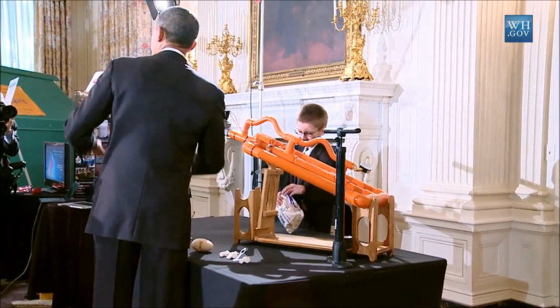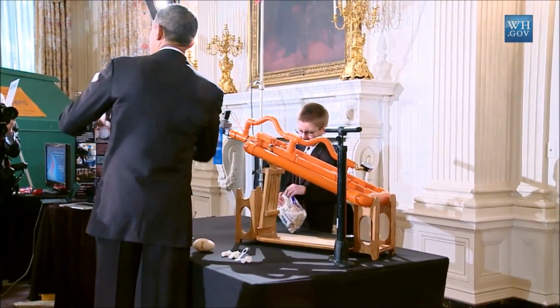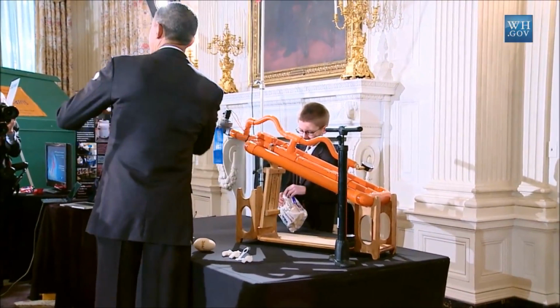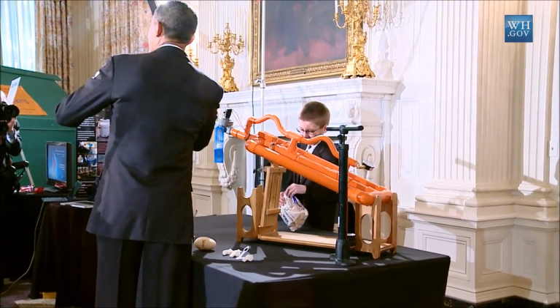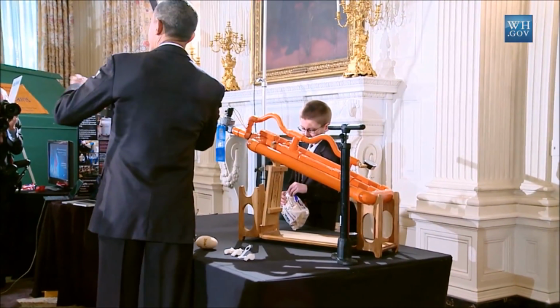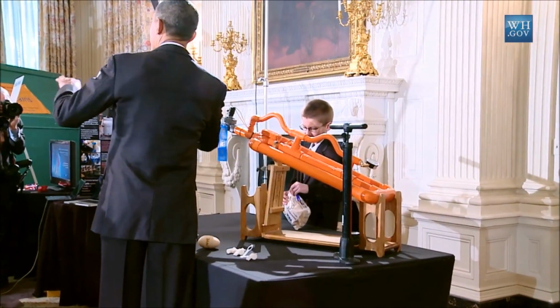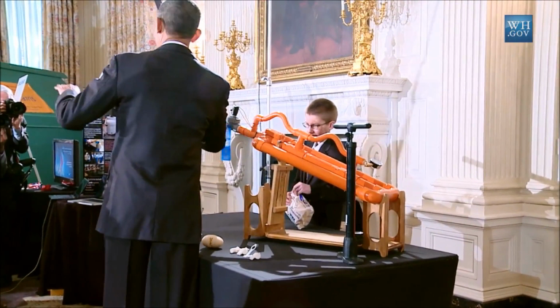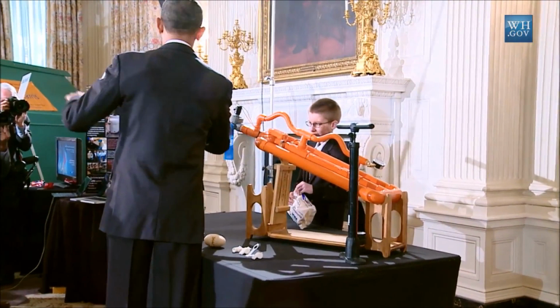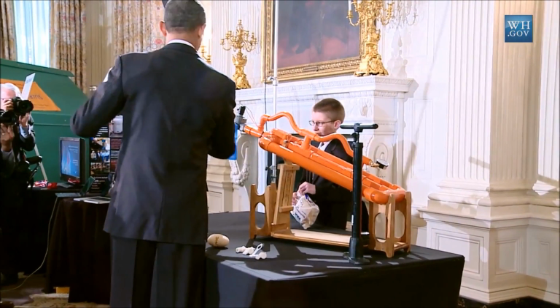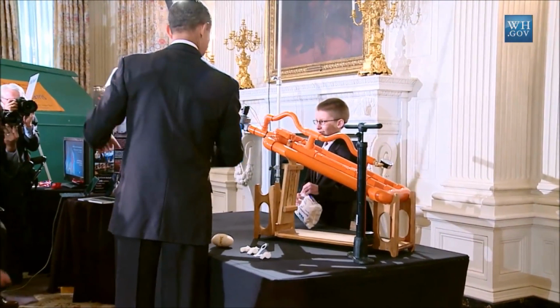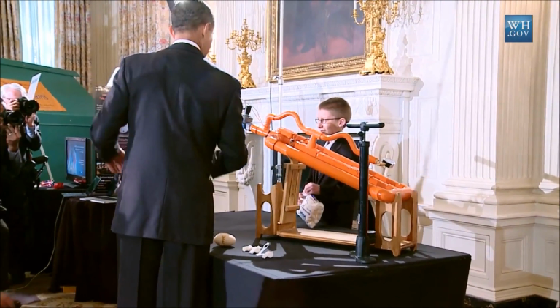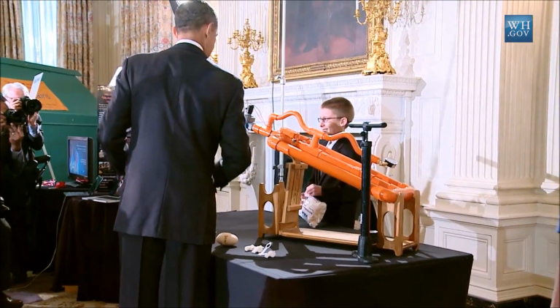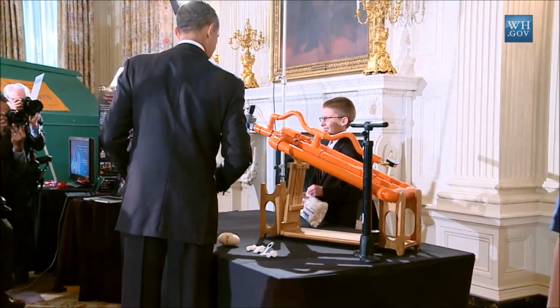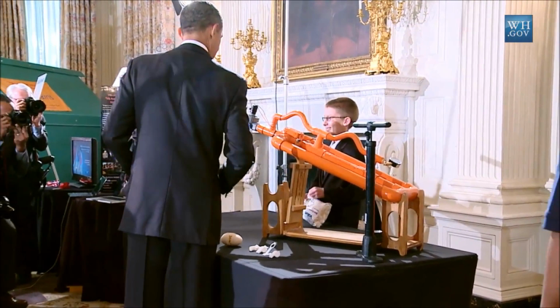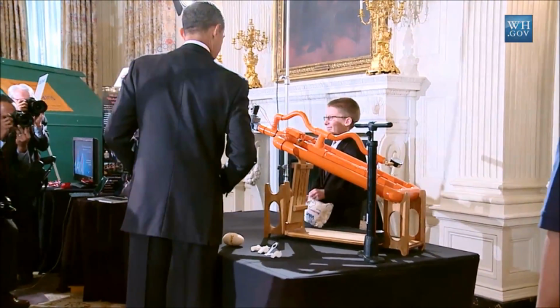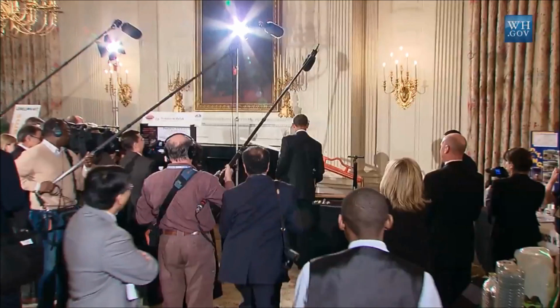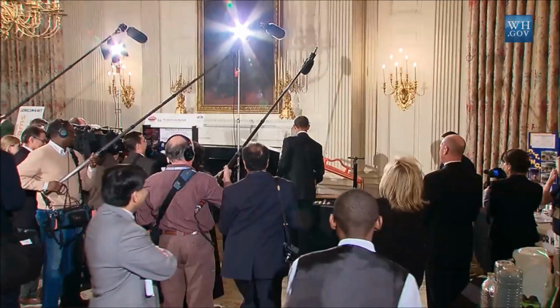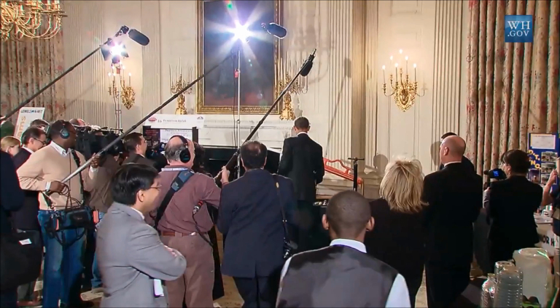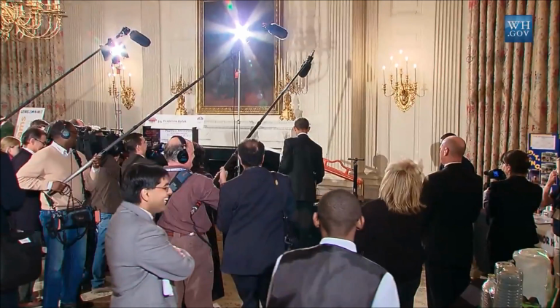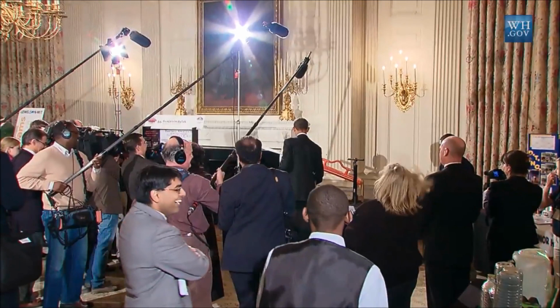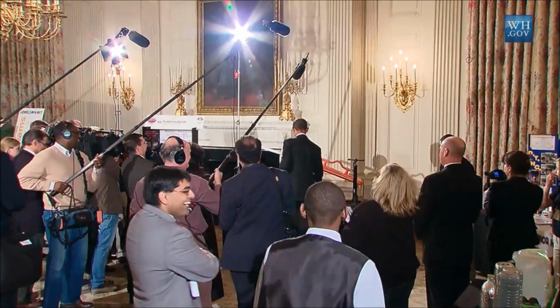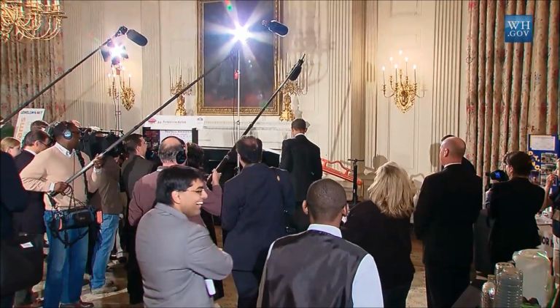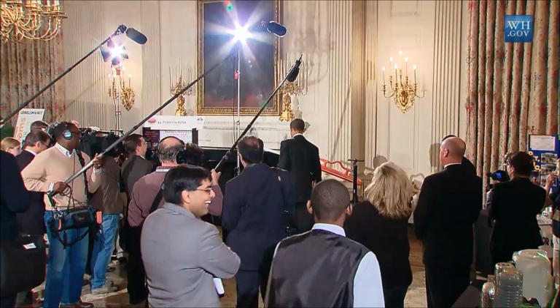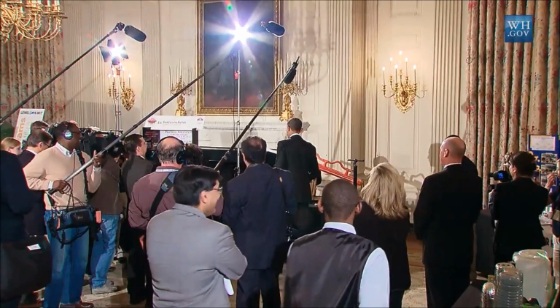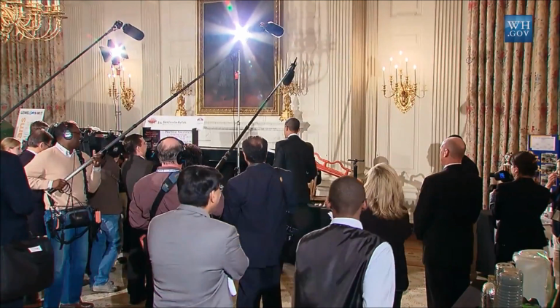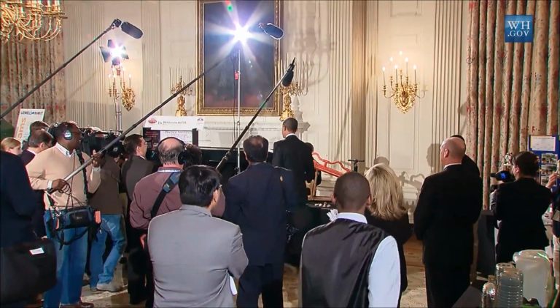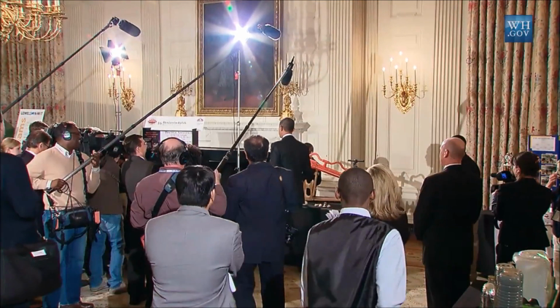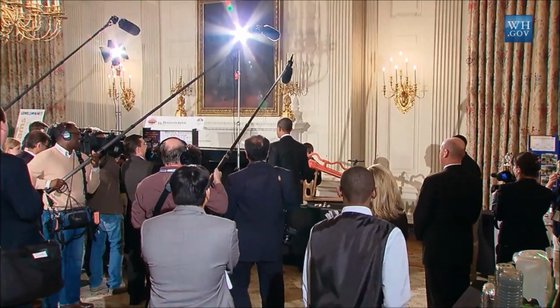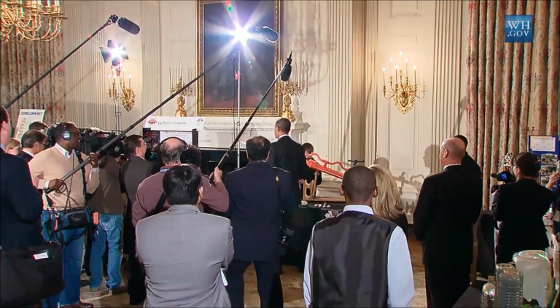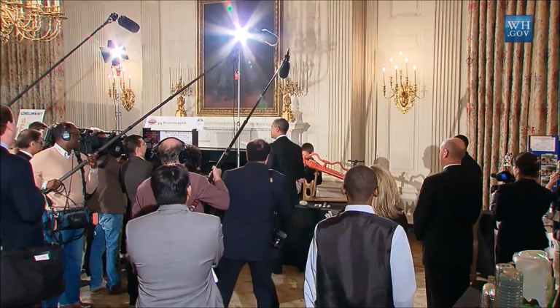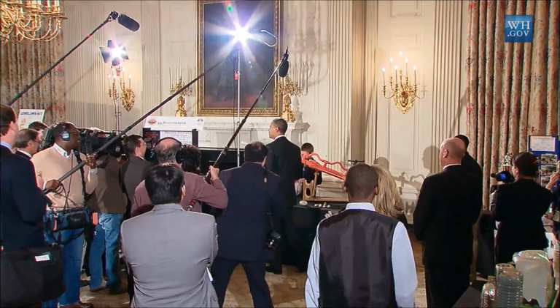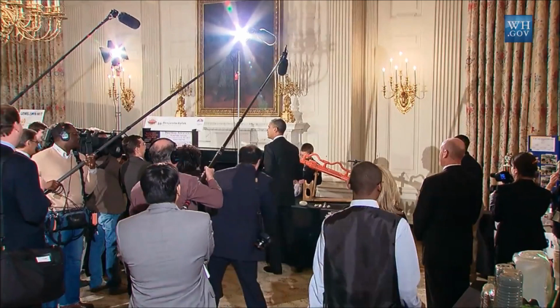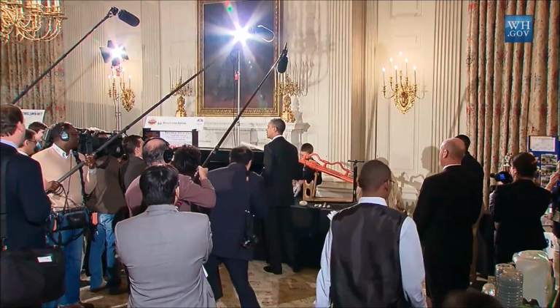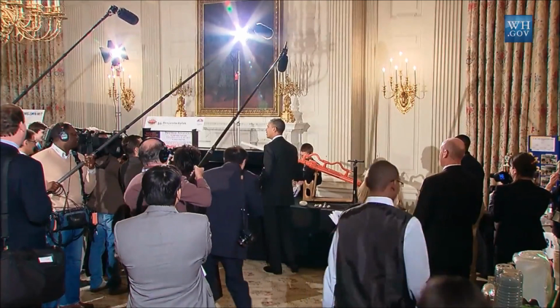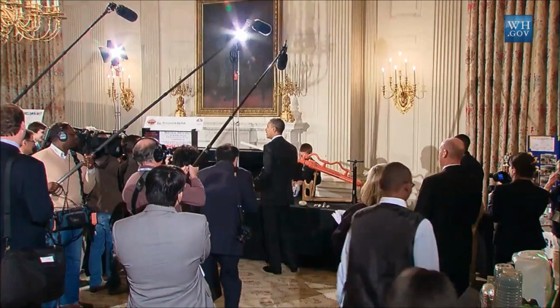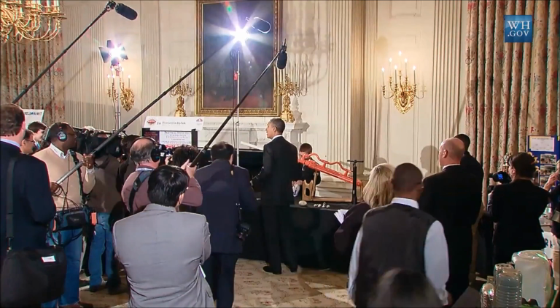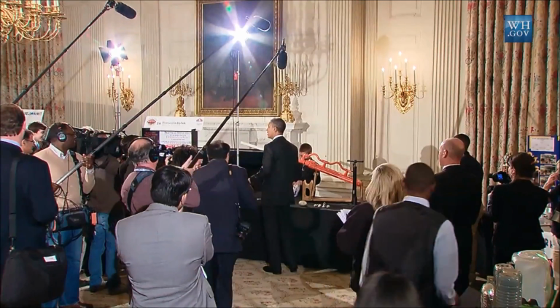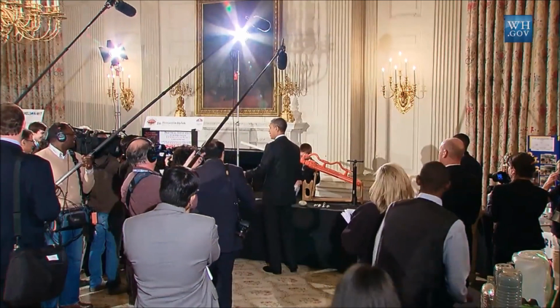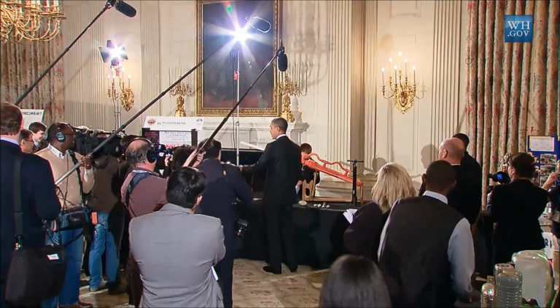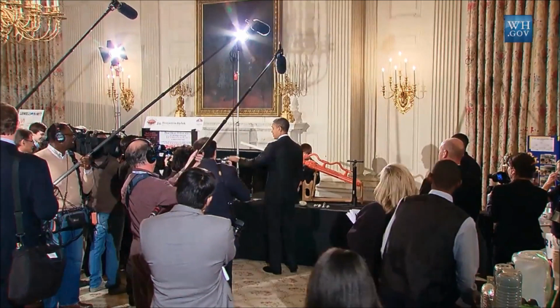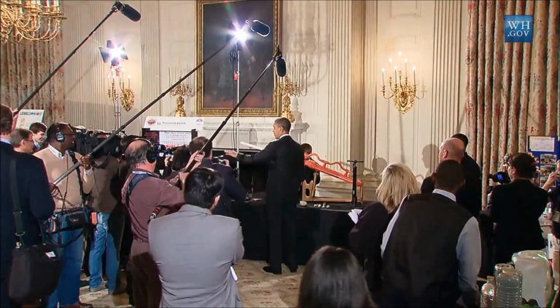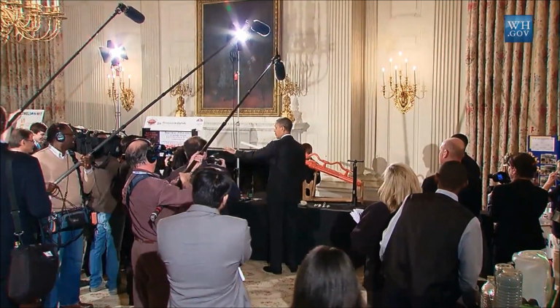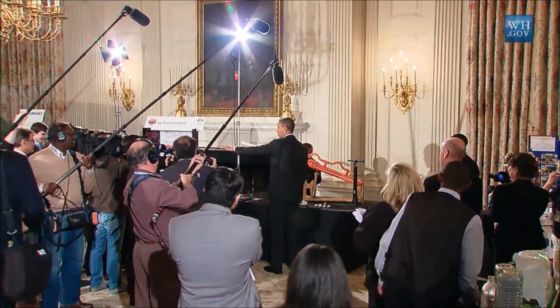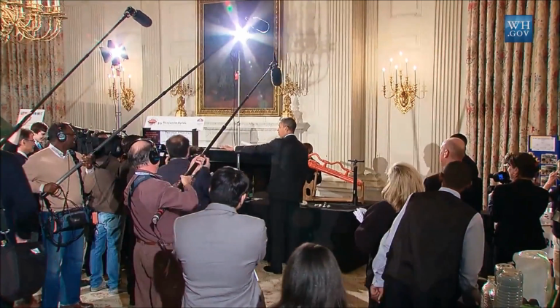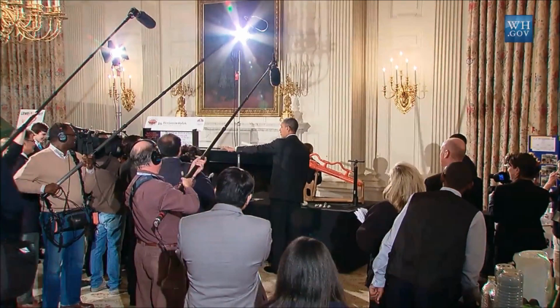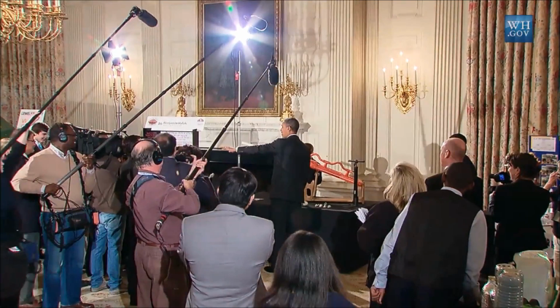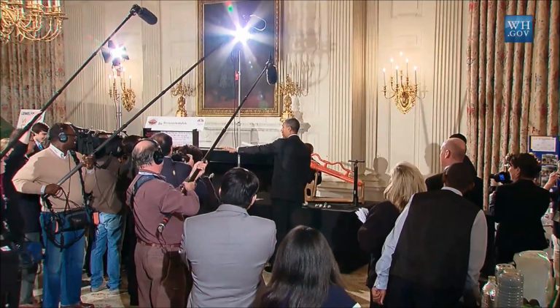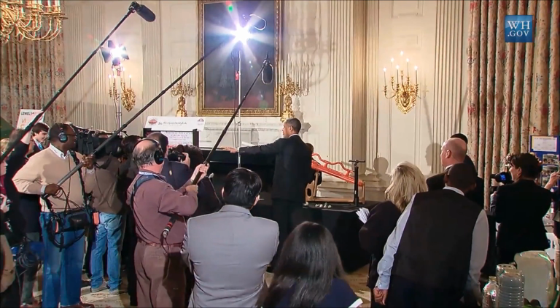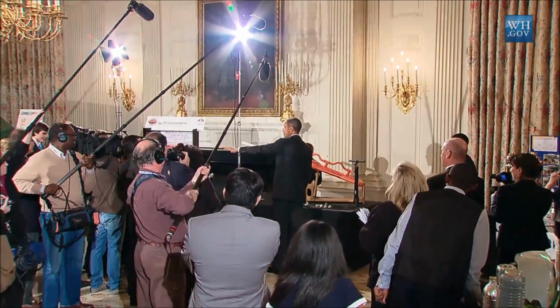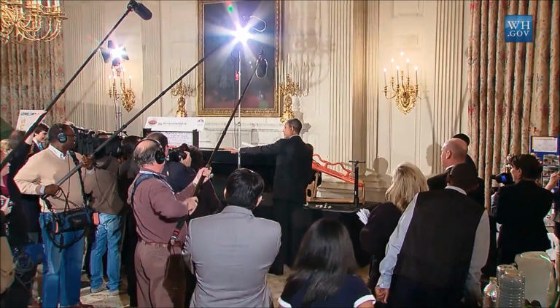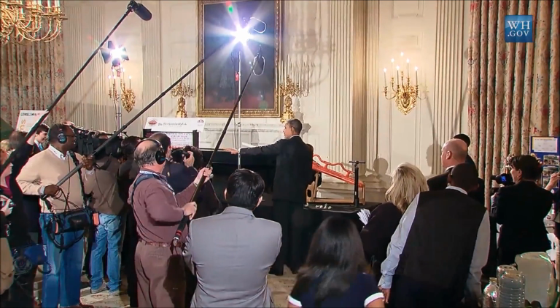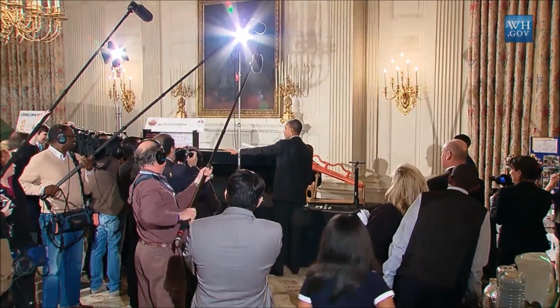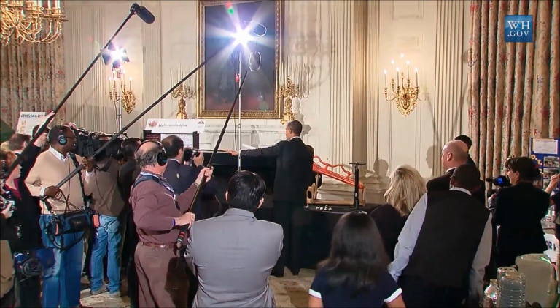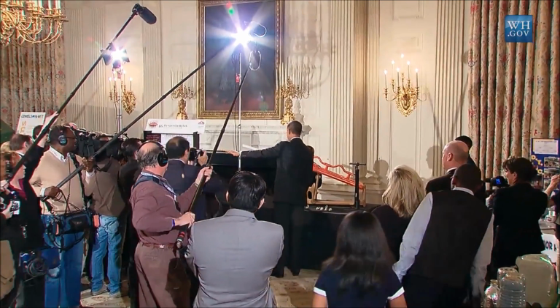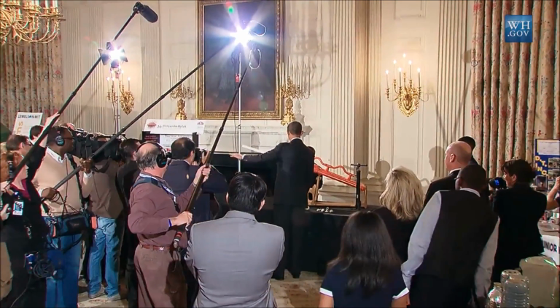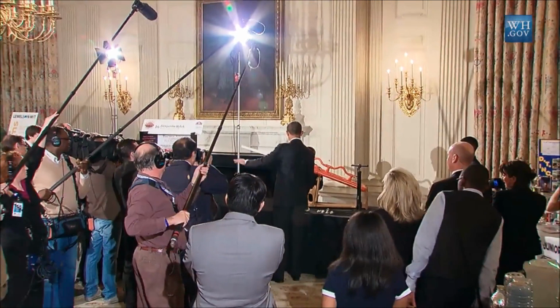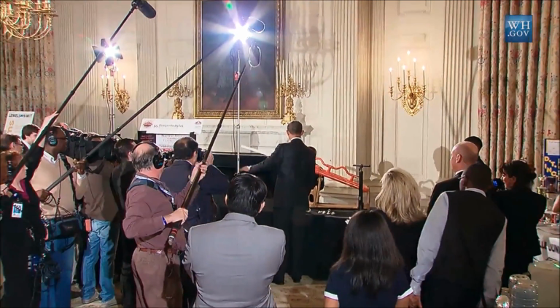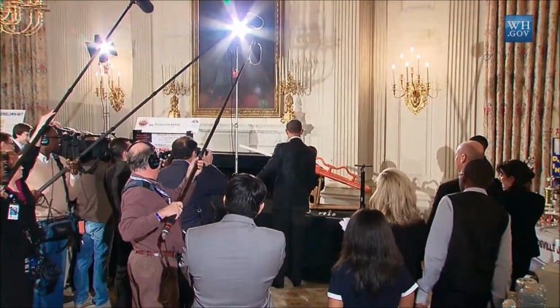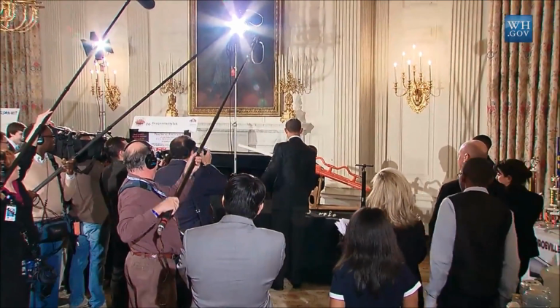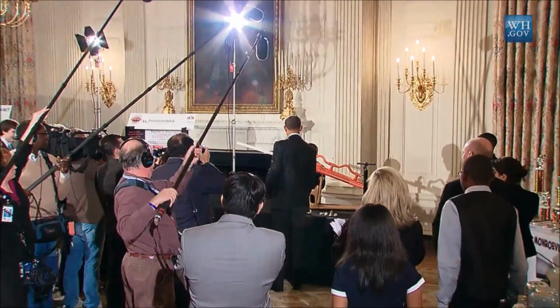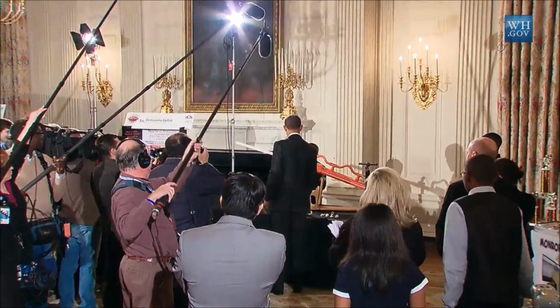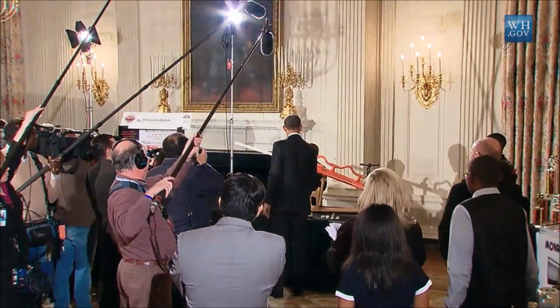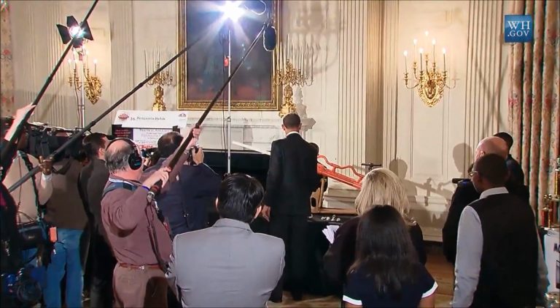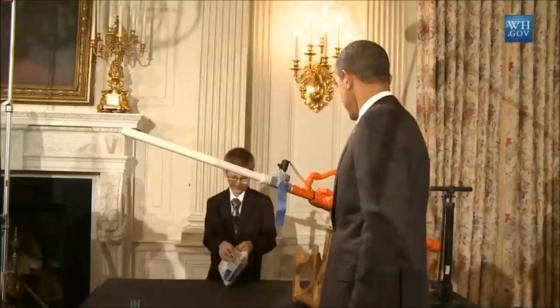Back up, guys. We don't want to hurt you. All right.